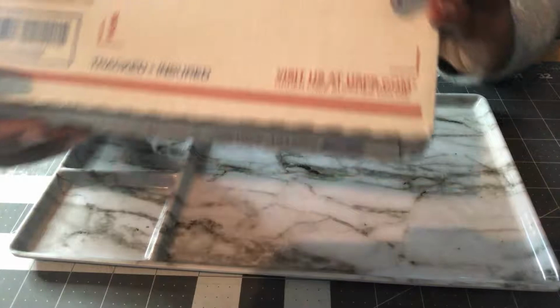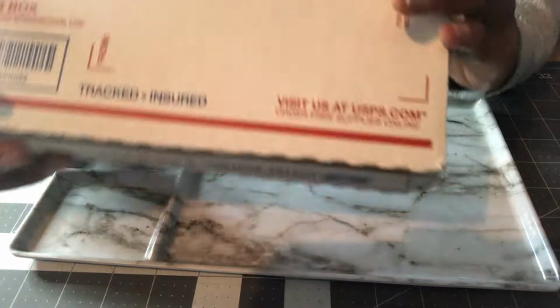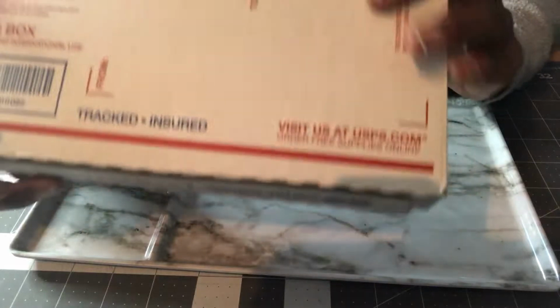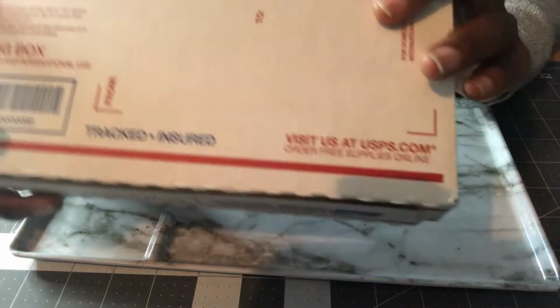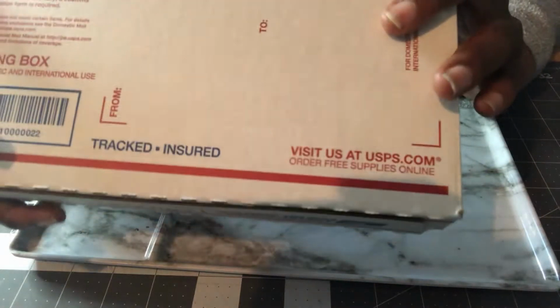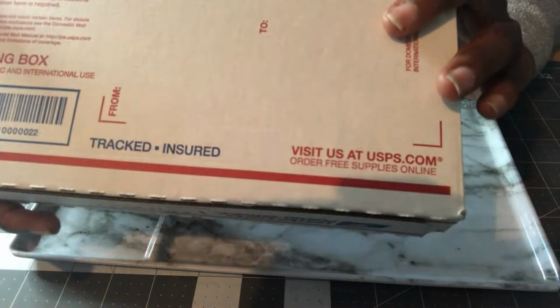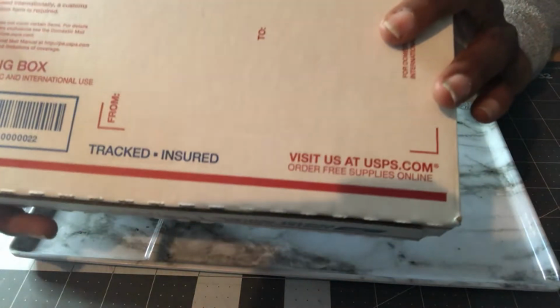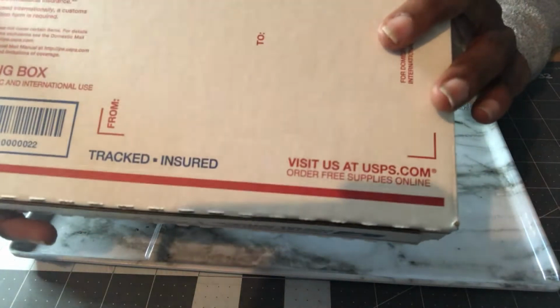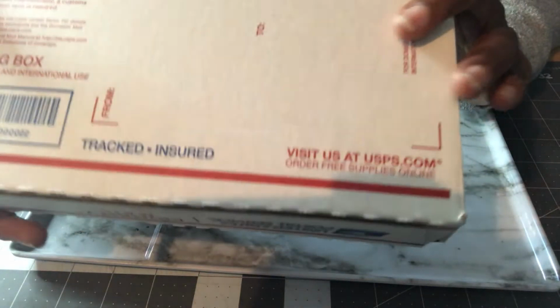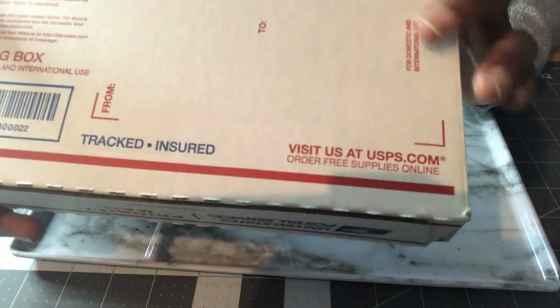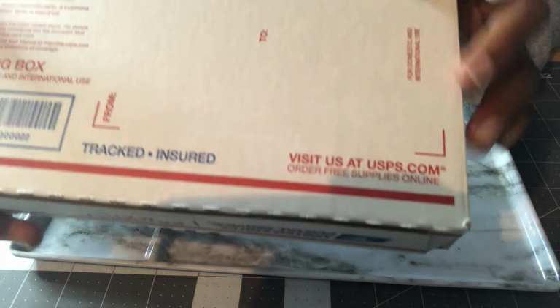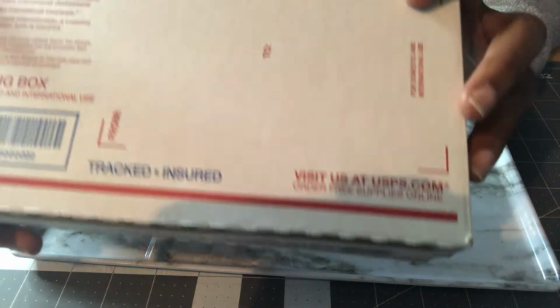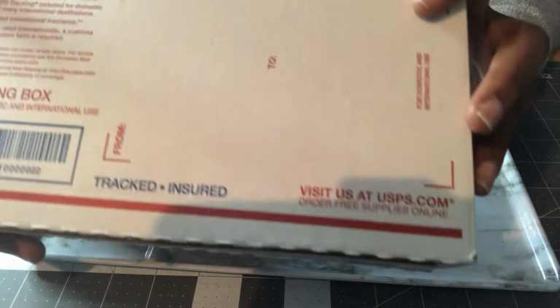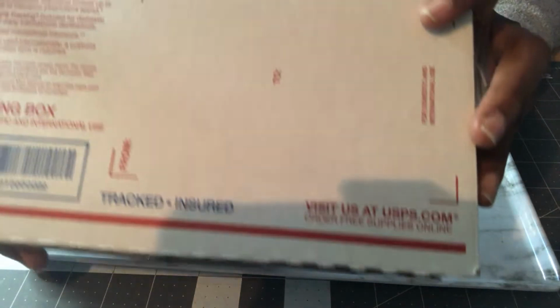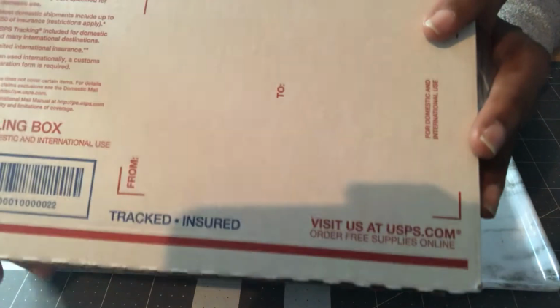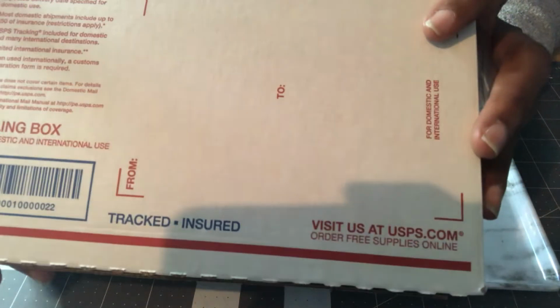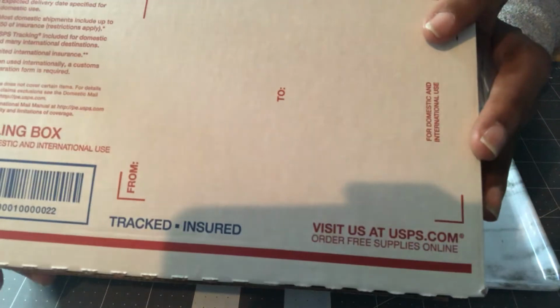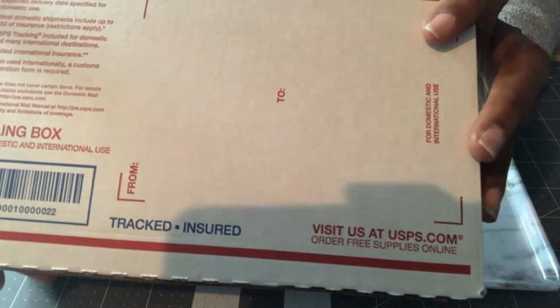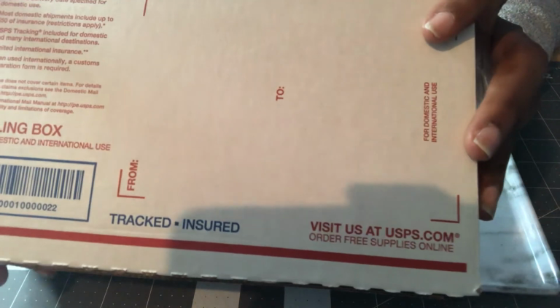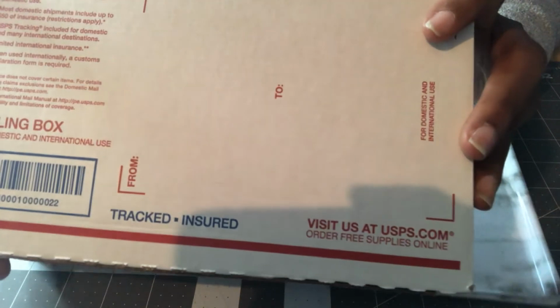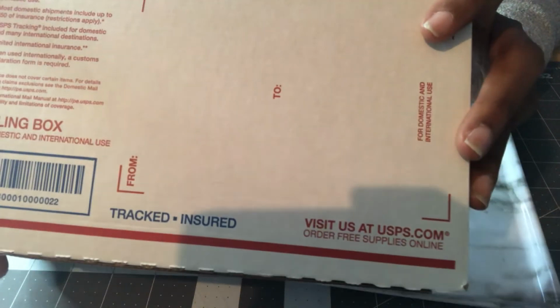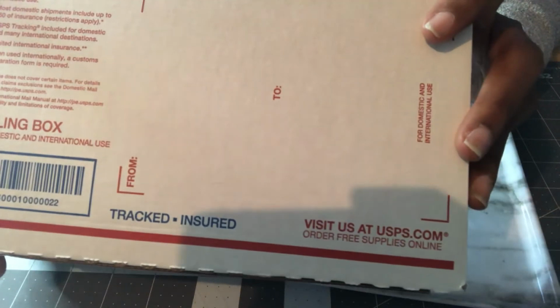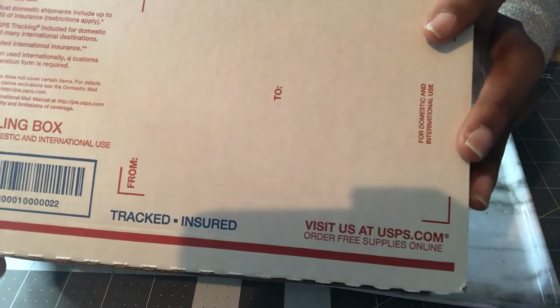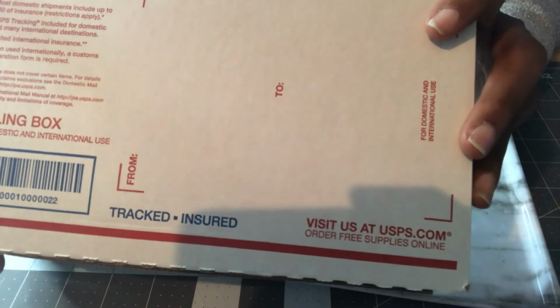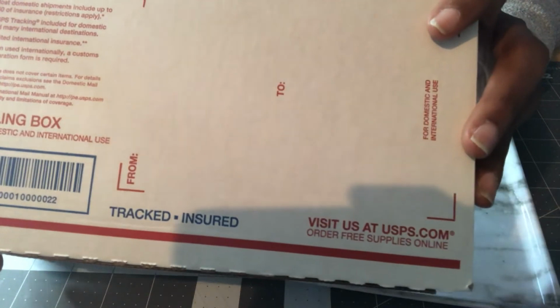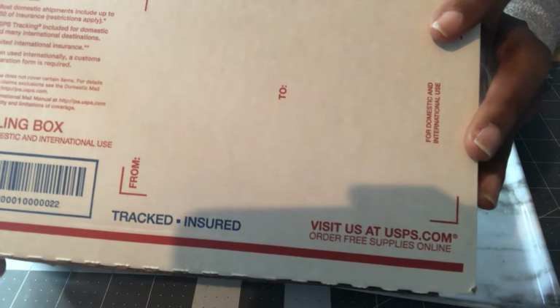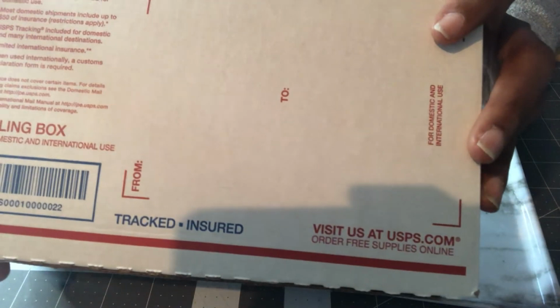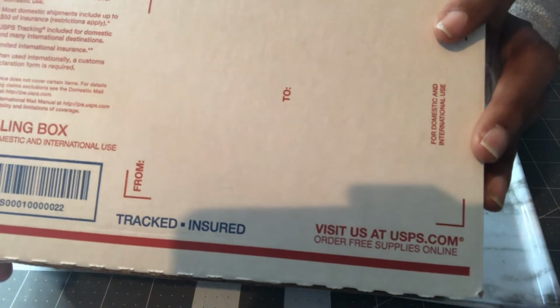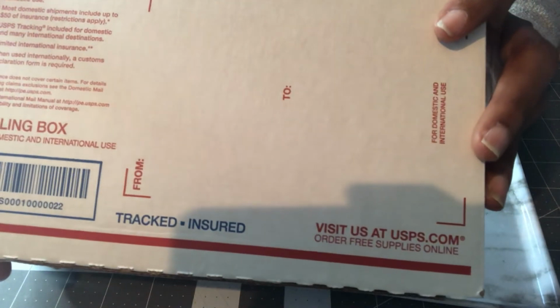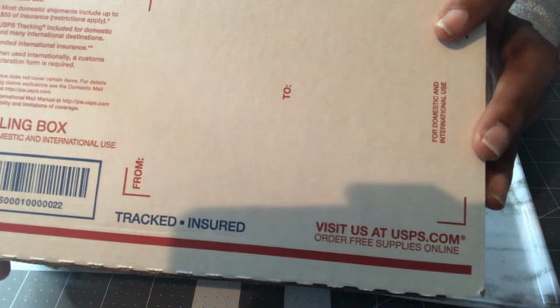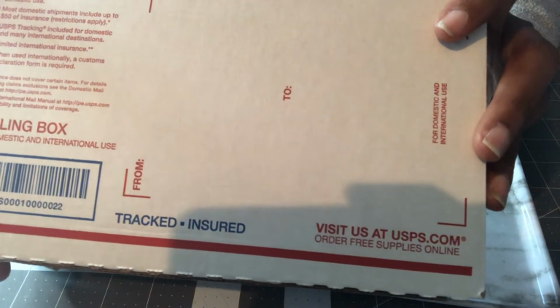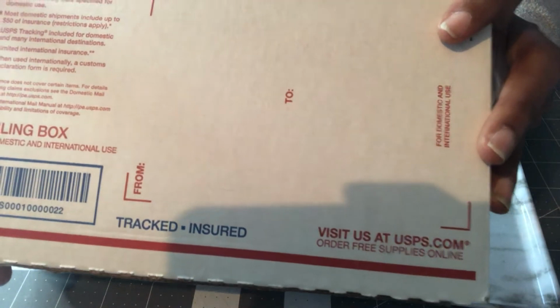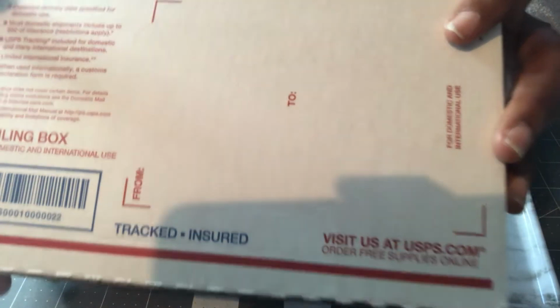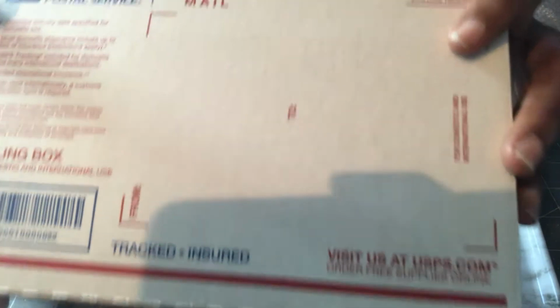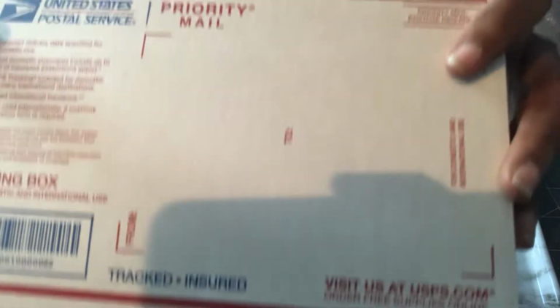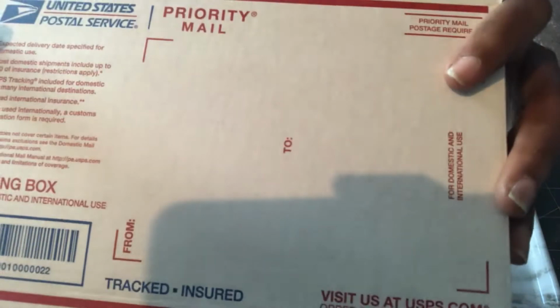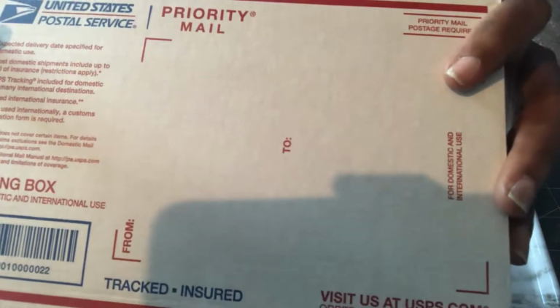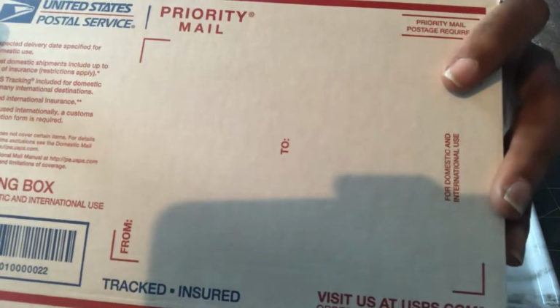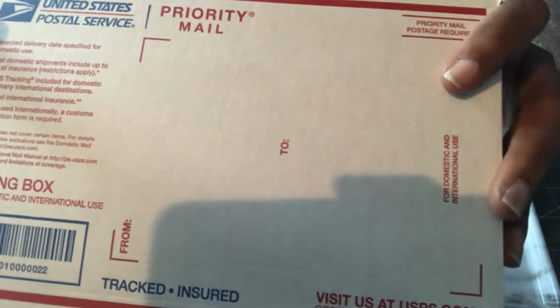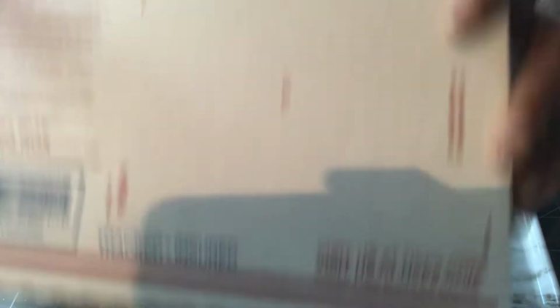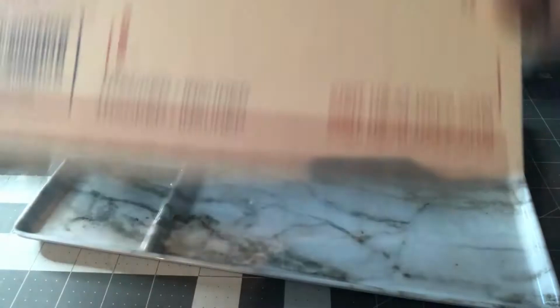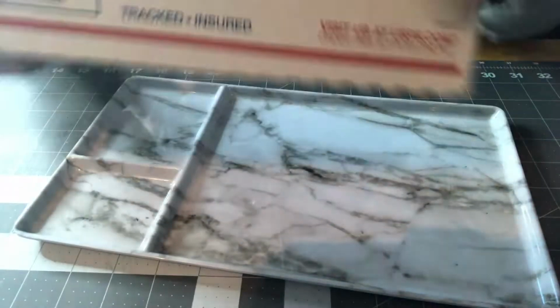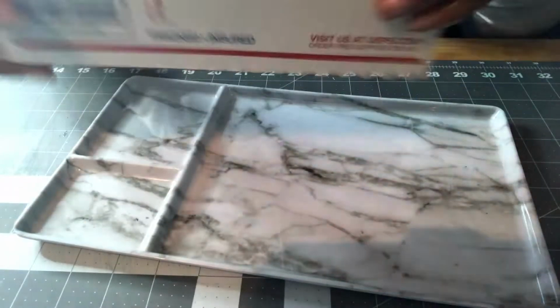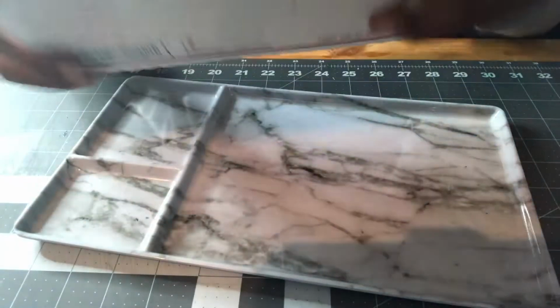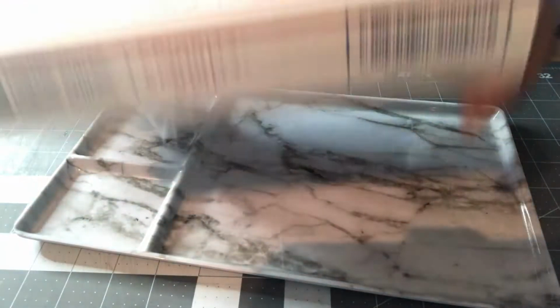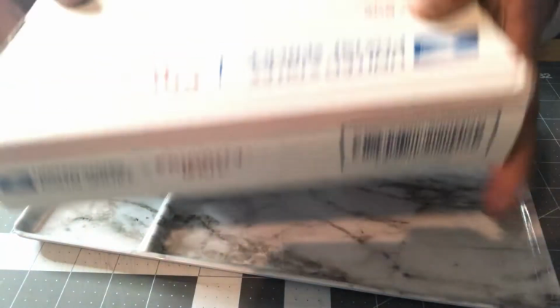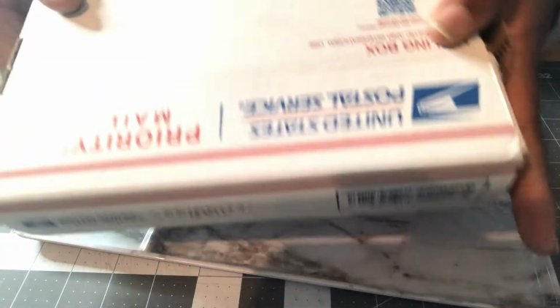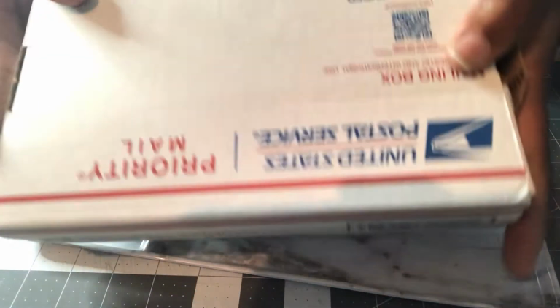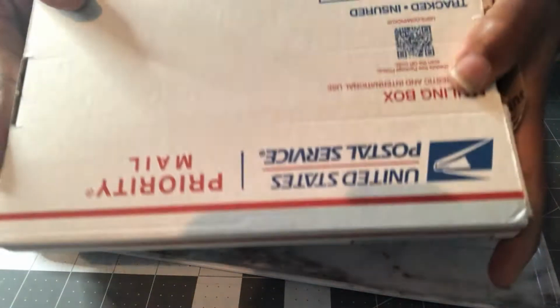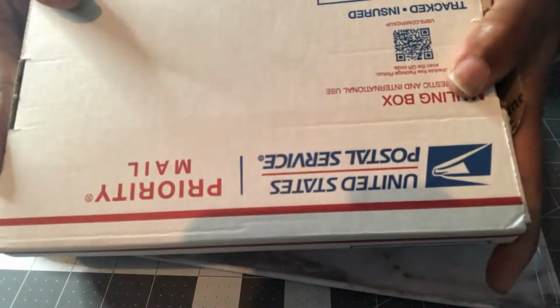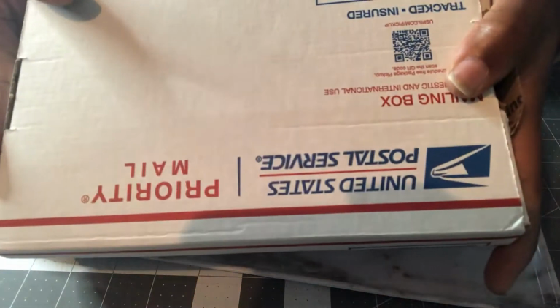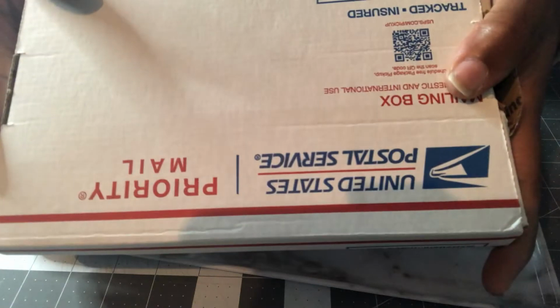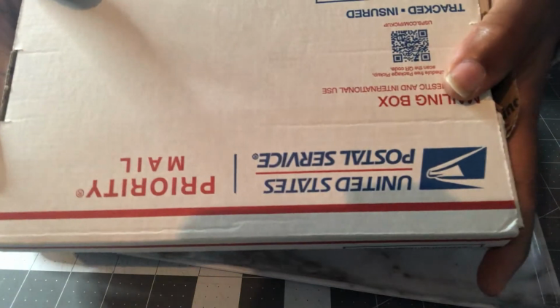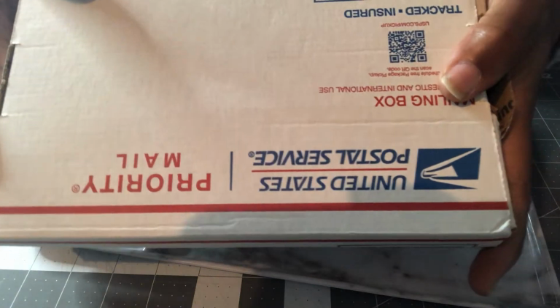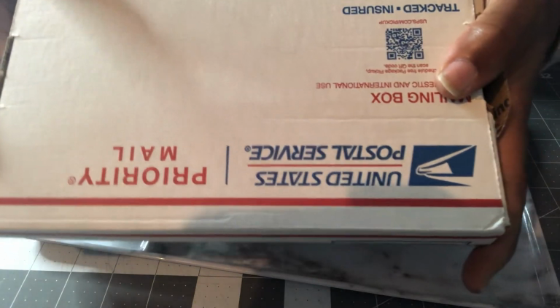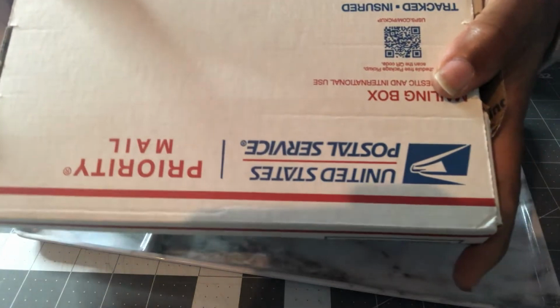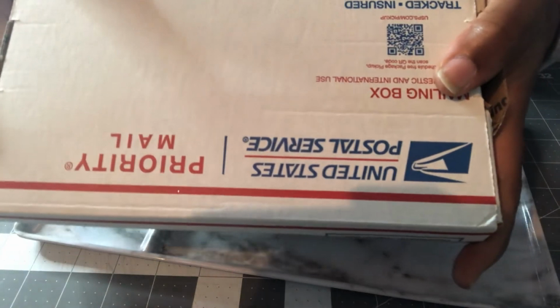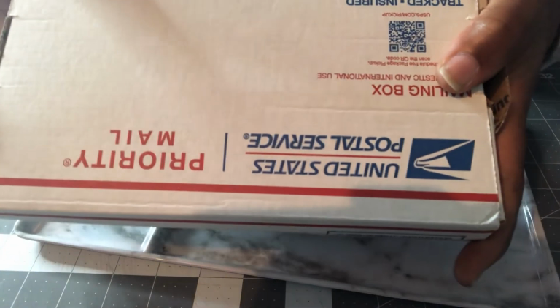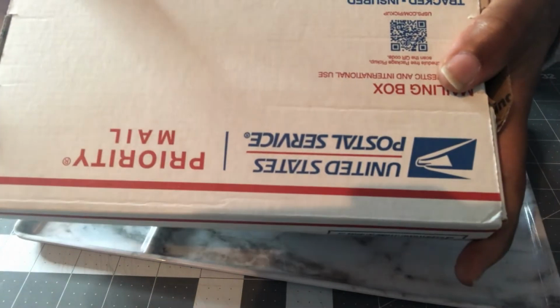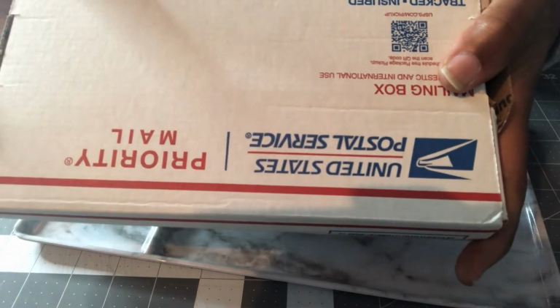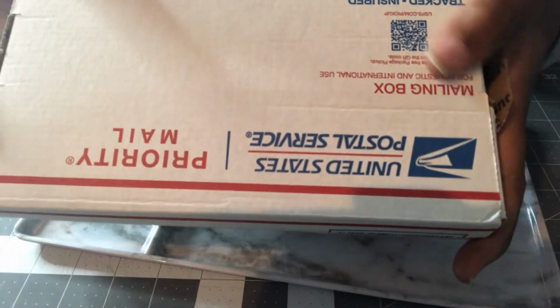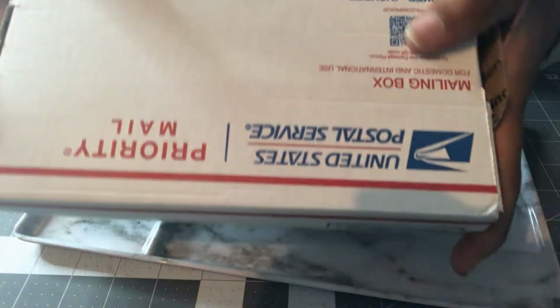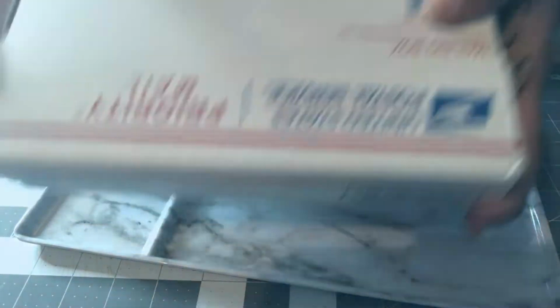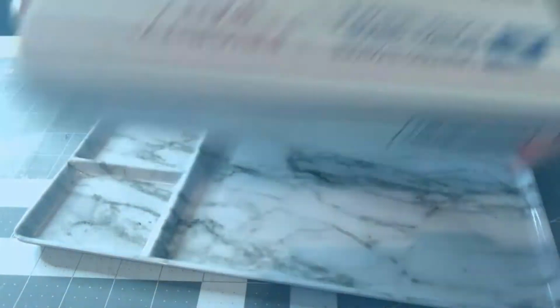Hey everybody and welcome back to Crafting Made Easy. If you're interested to see what I have in this box from Deco Kraft, stand by.